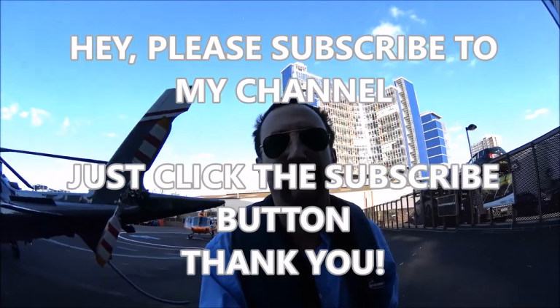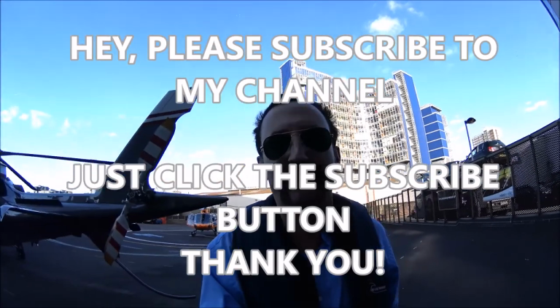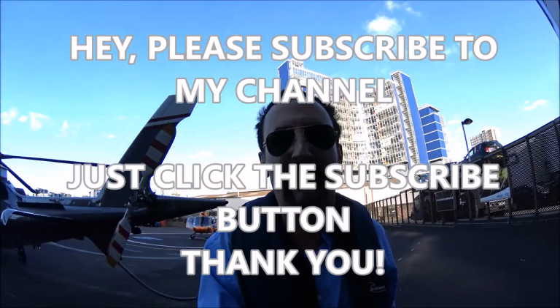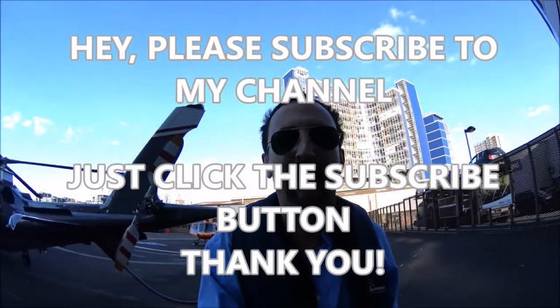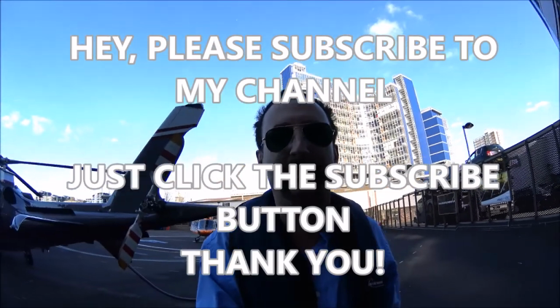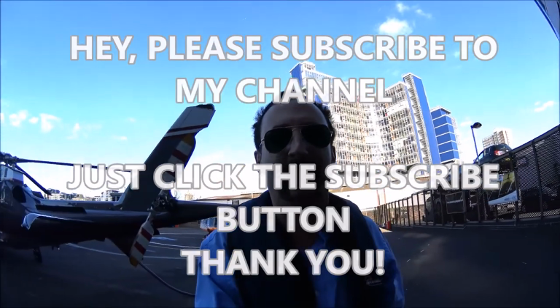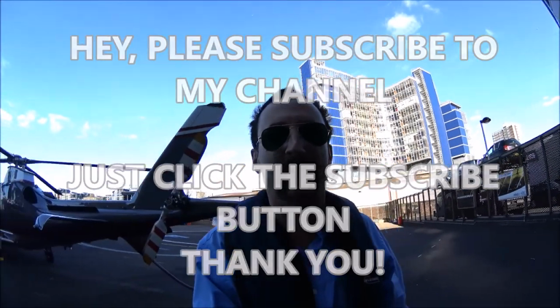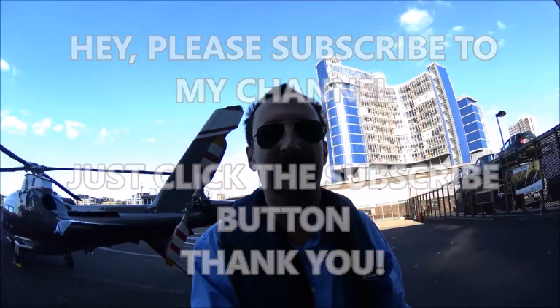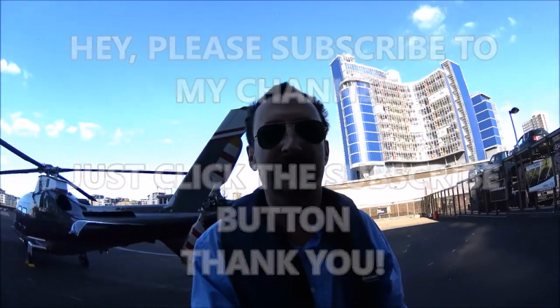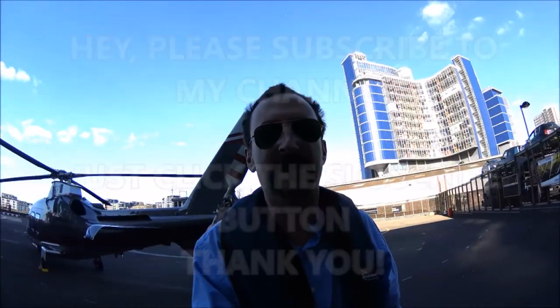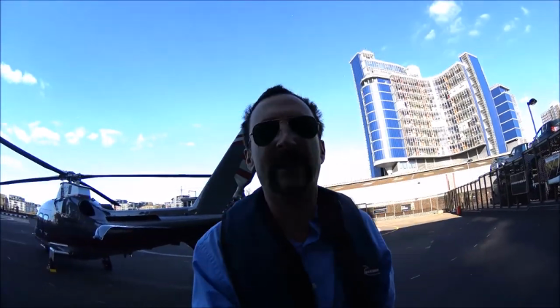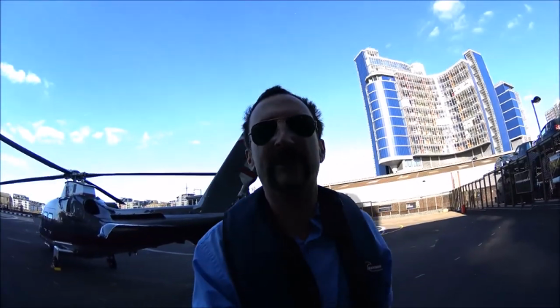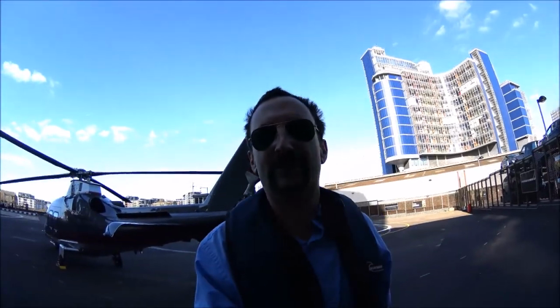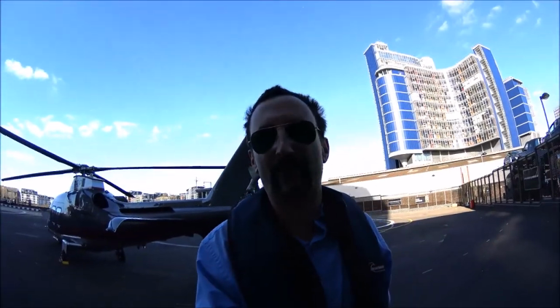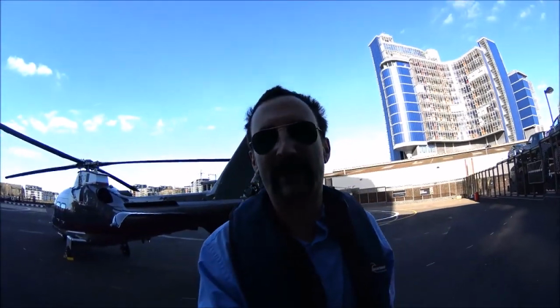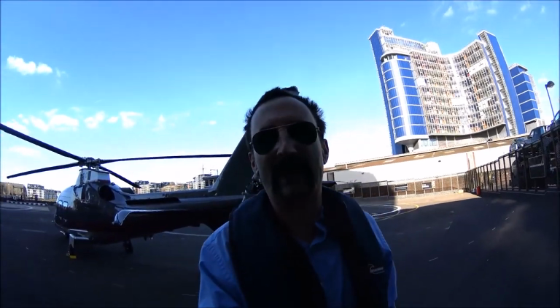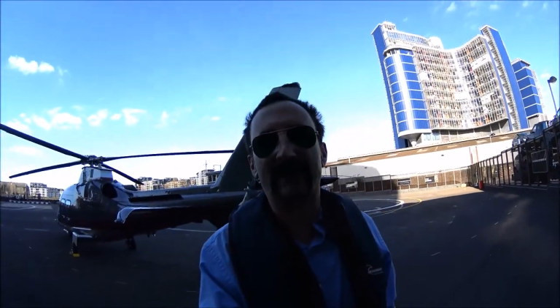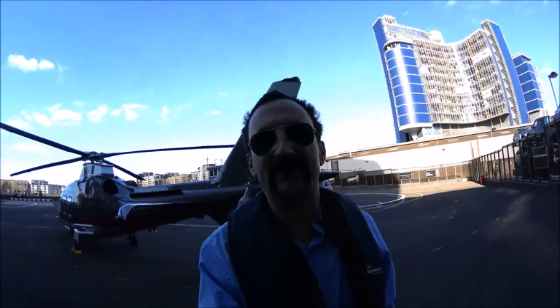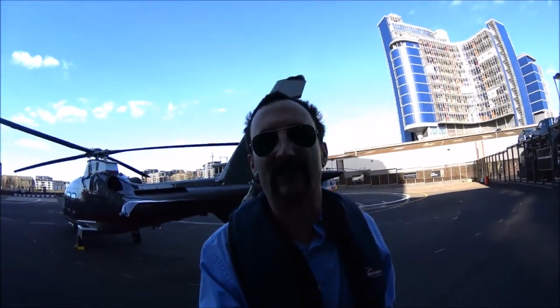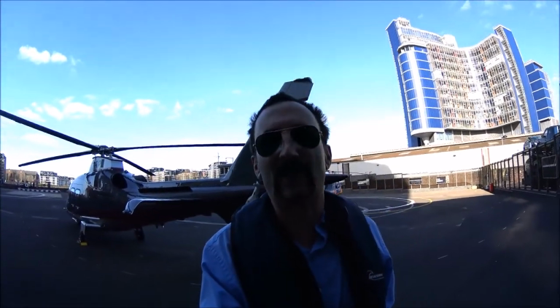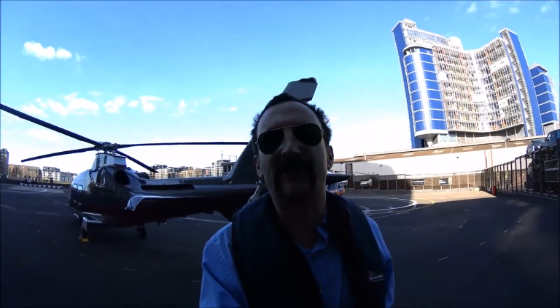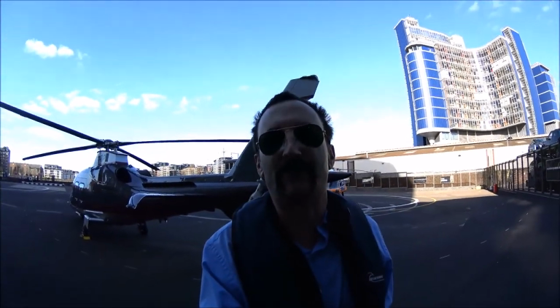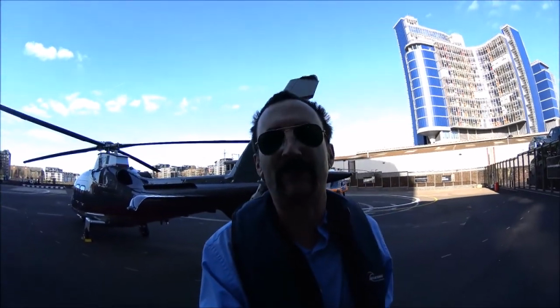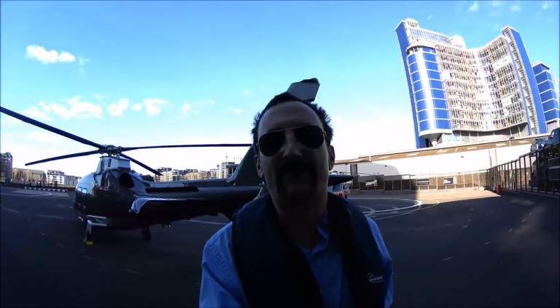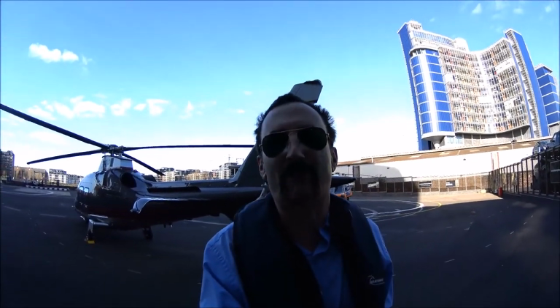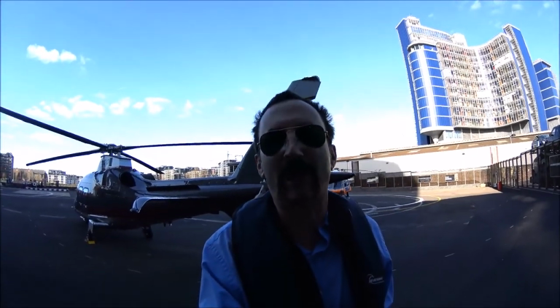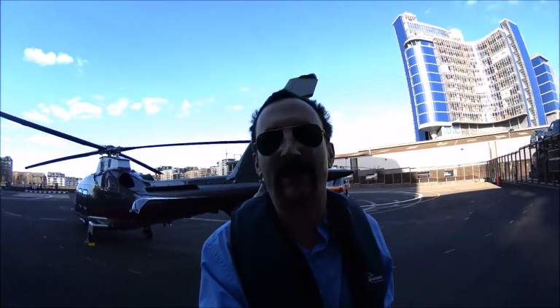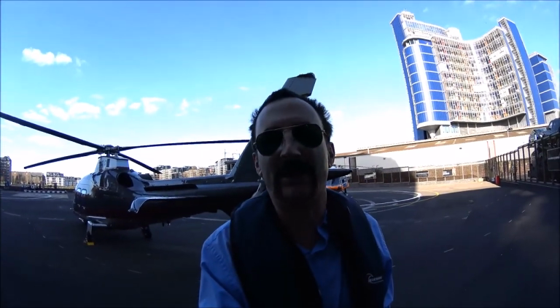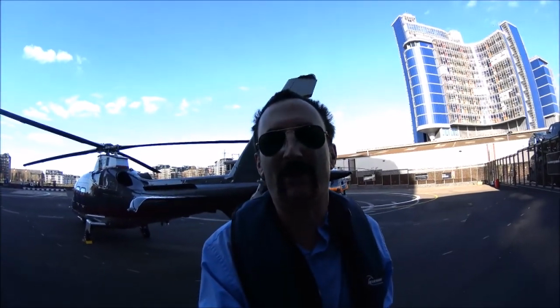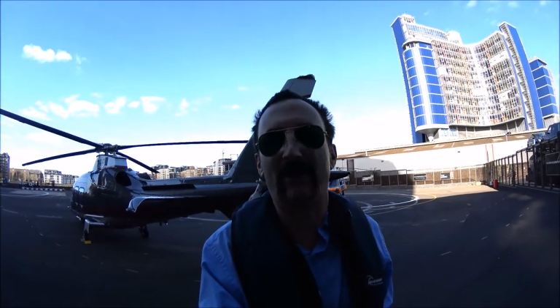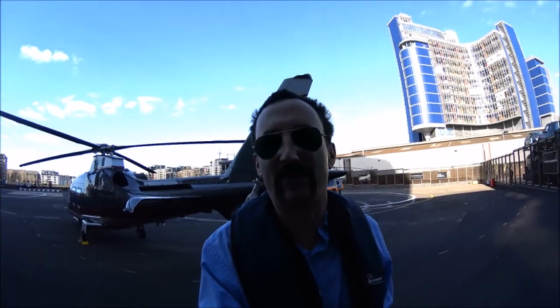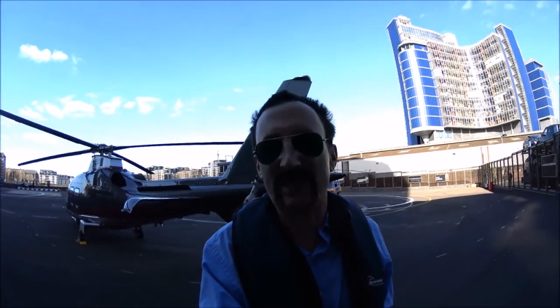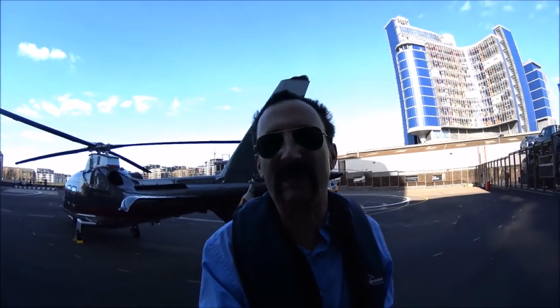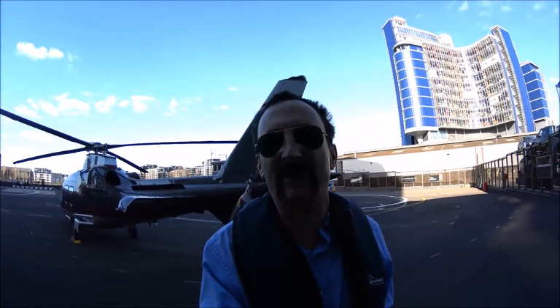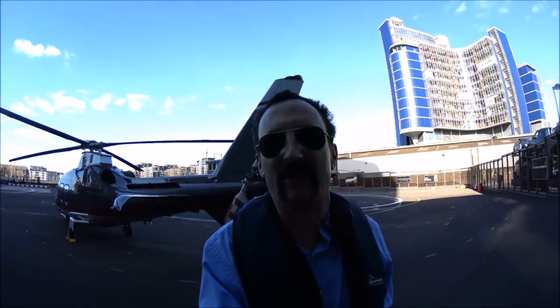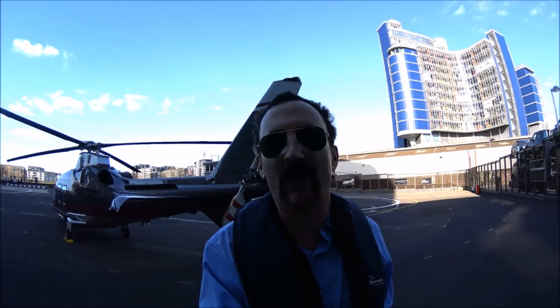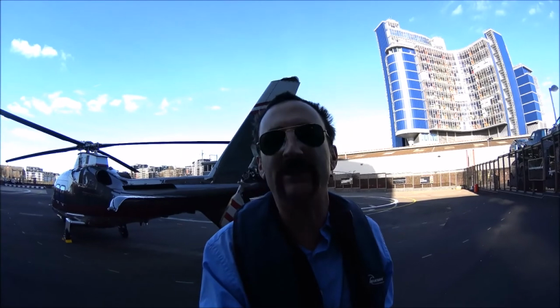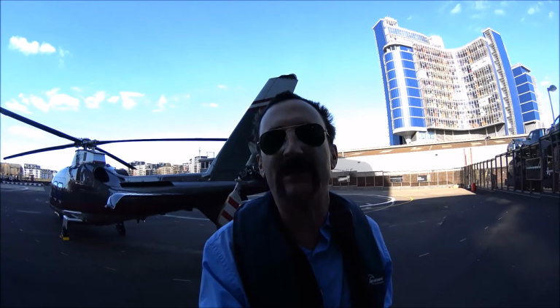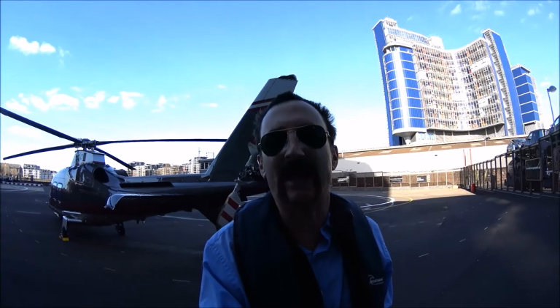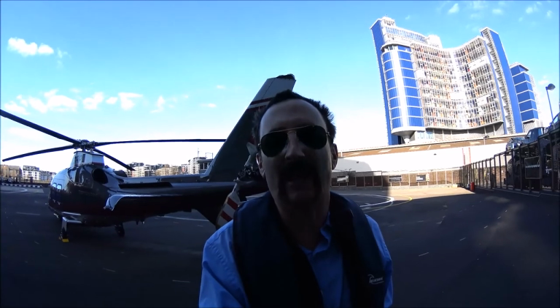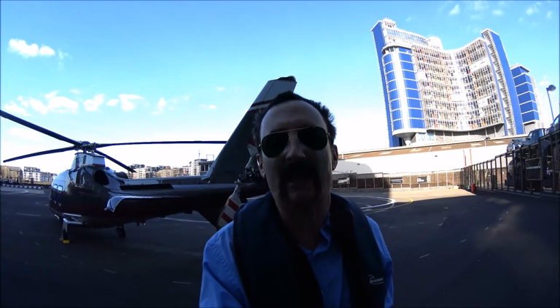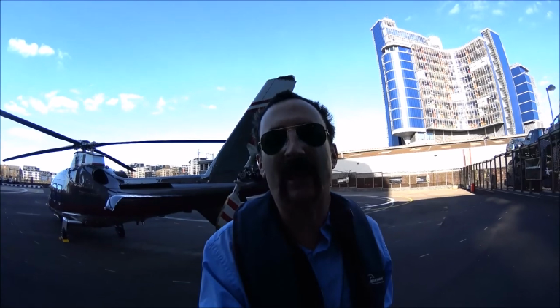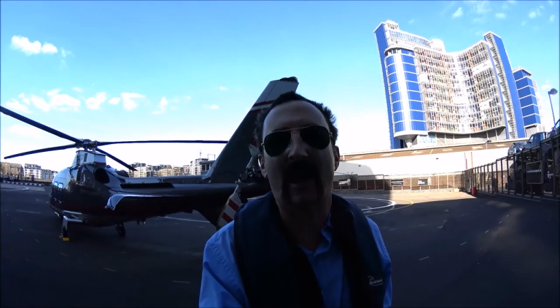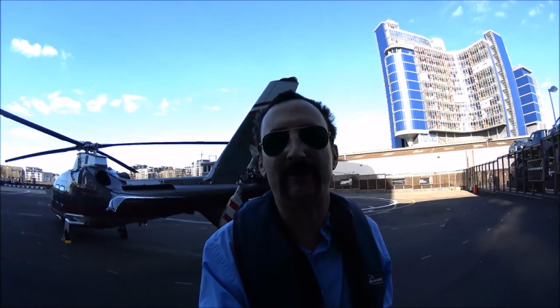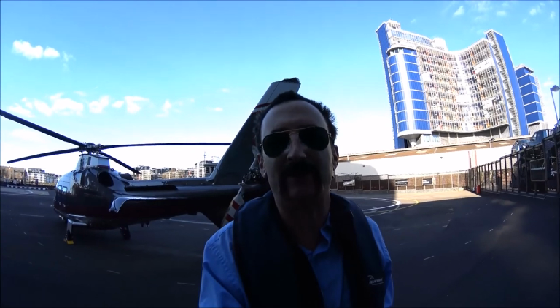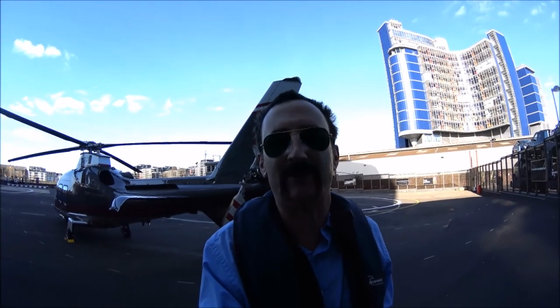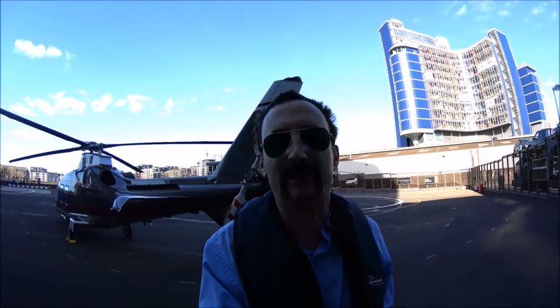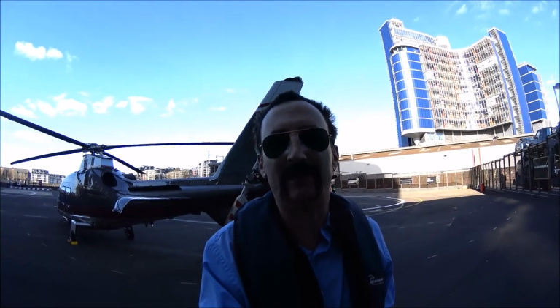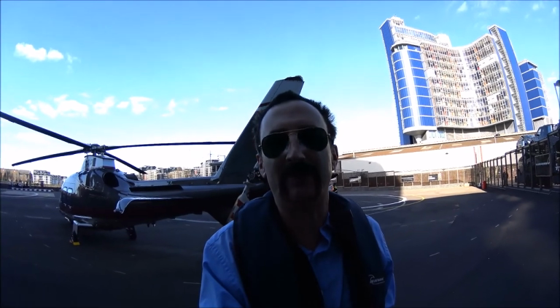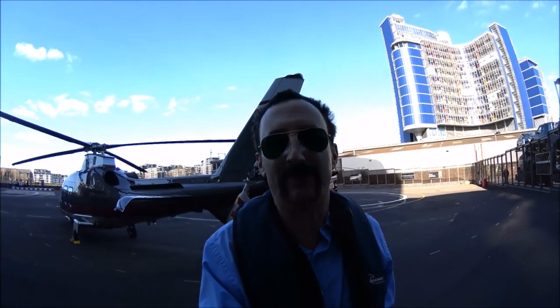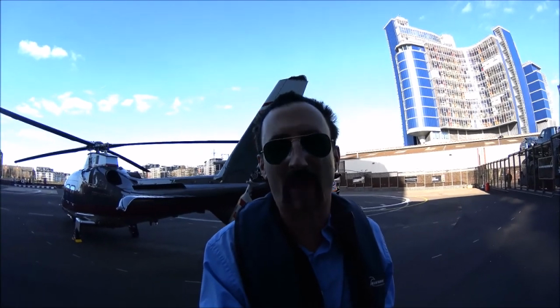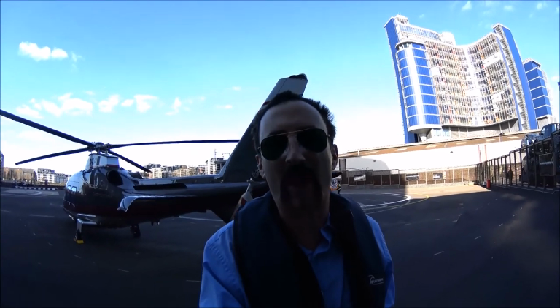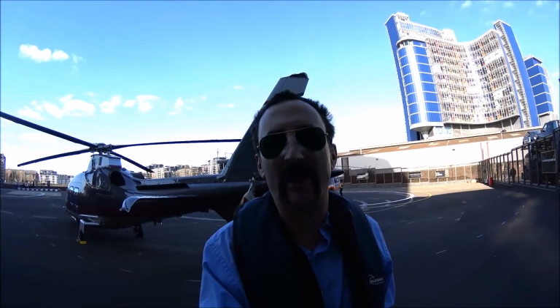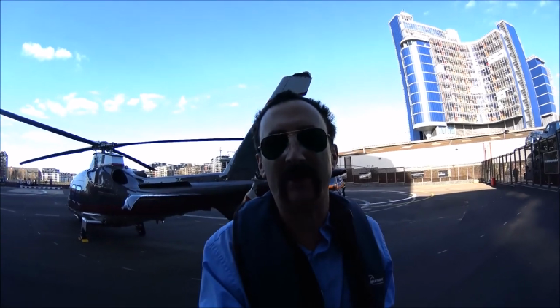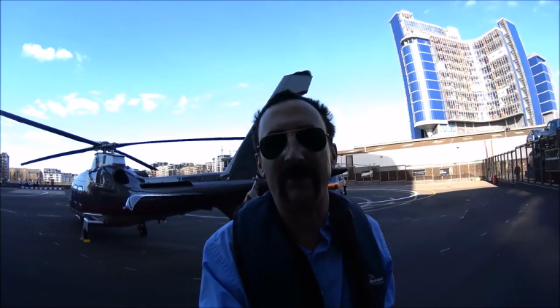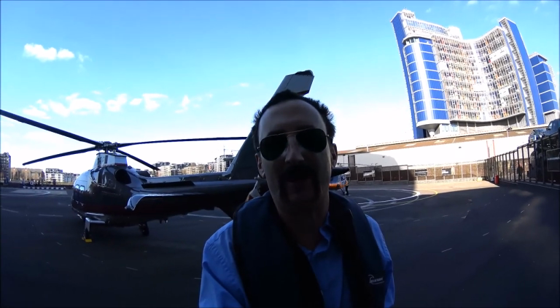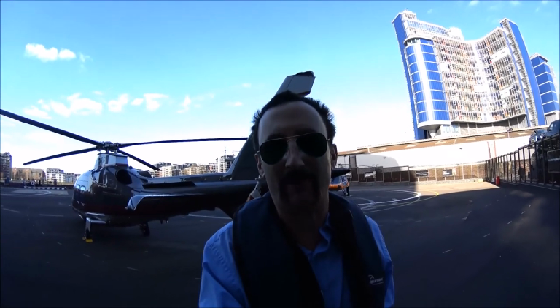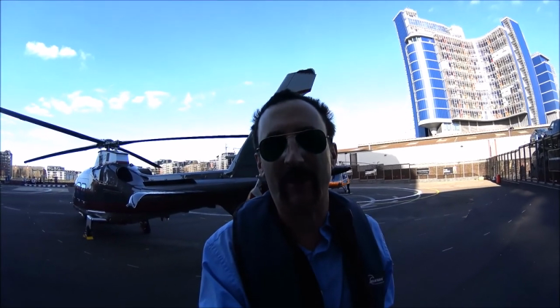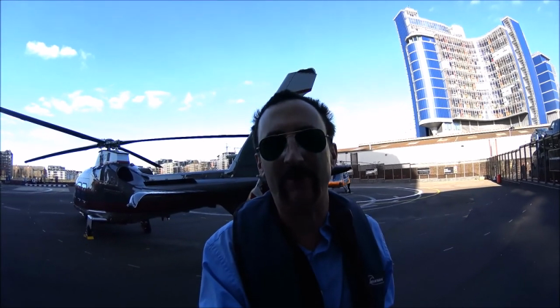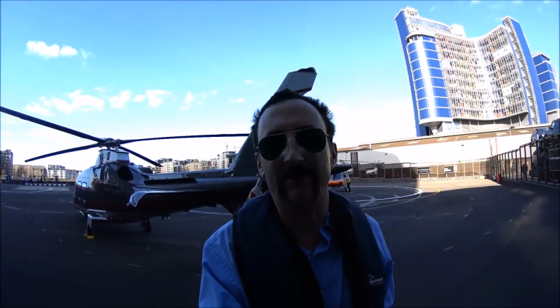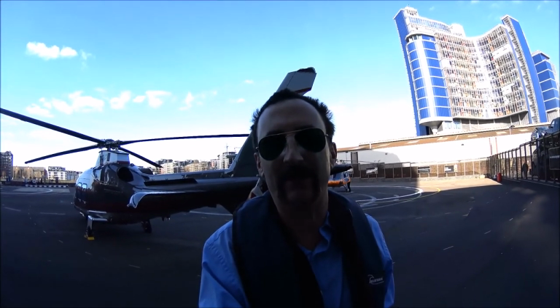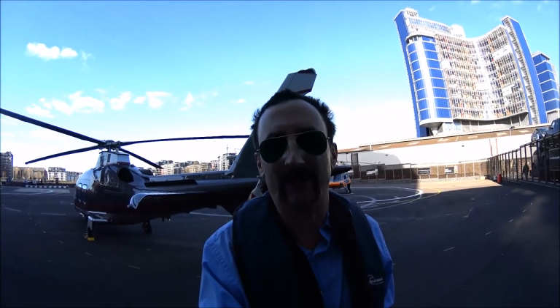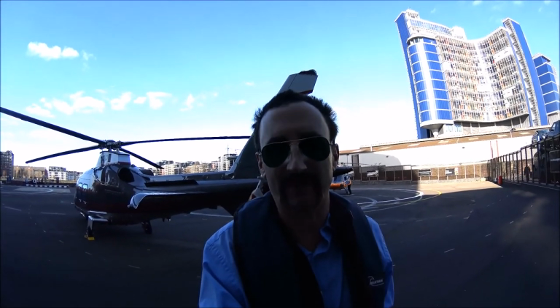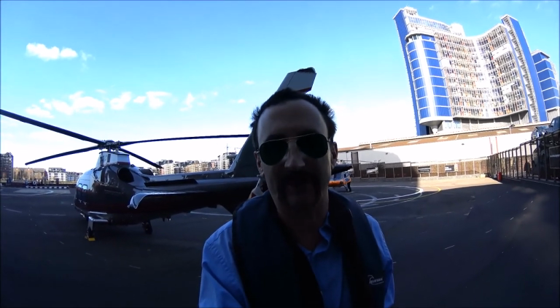Again, it's Luxury Fred here at the London Helicopter, flying above London.